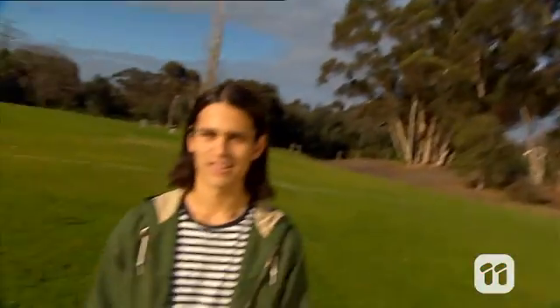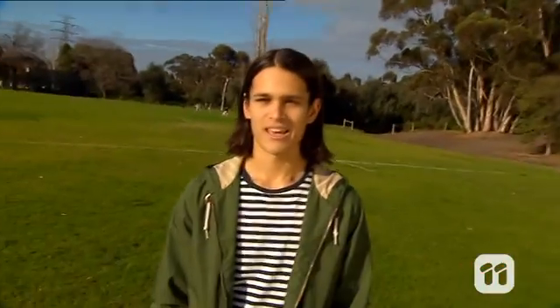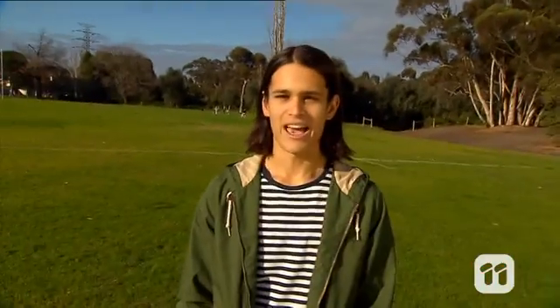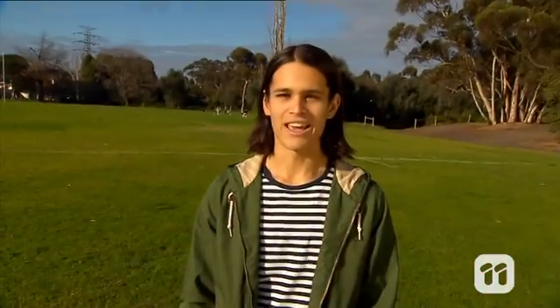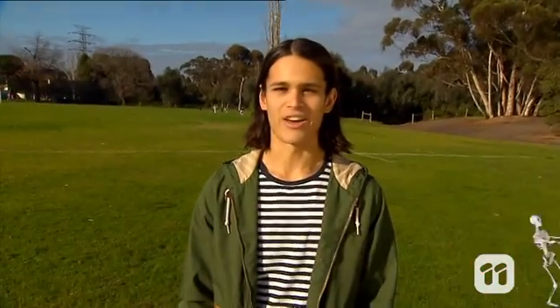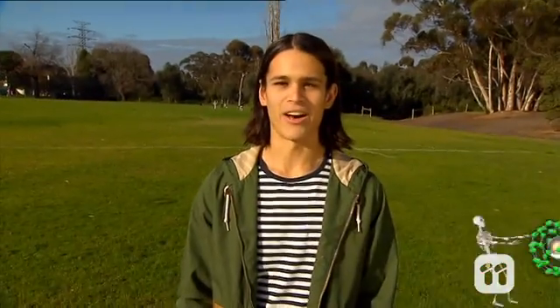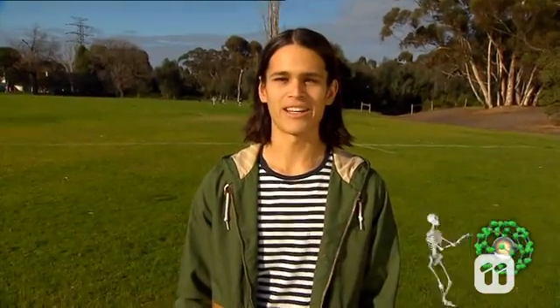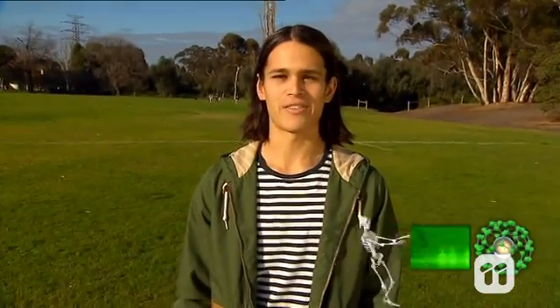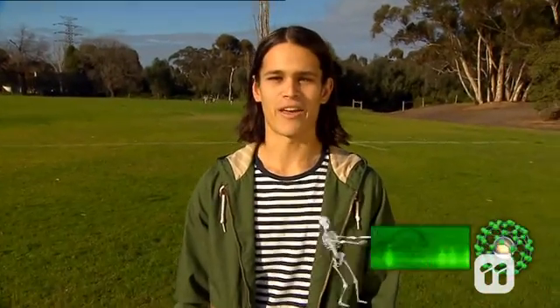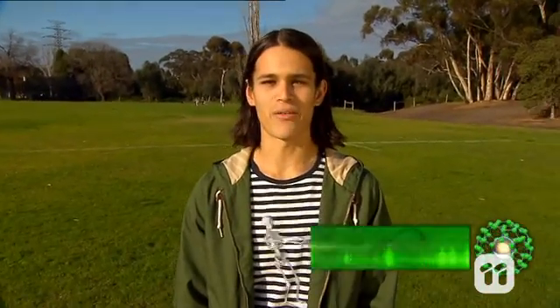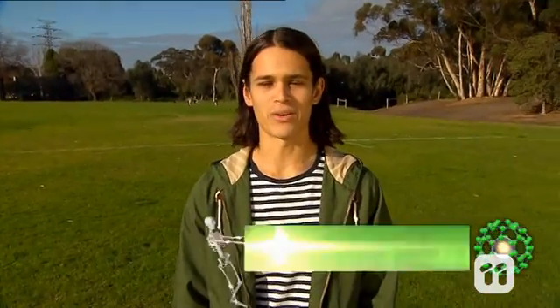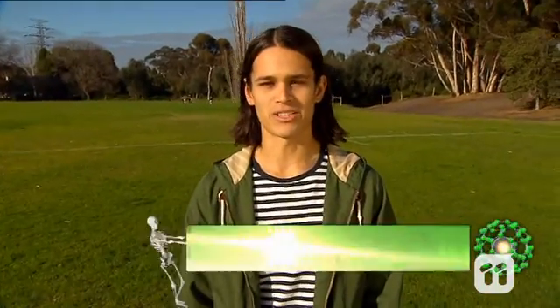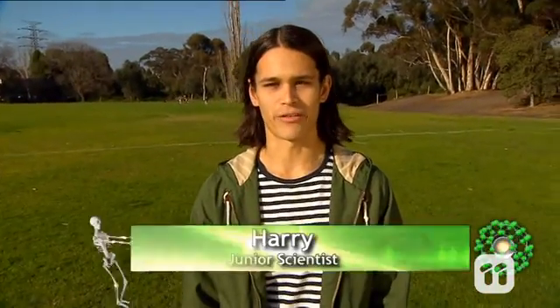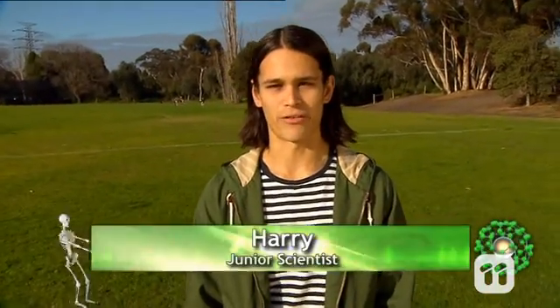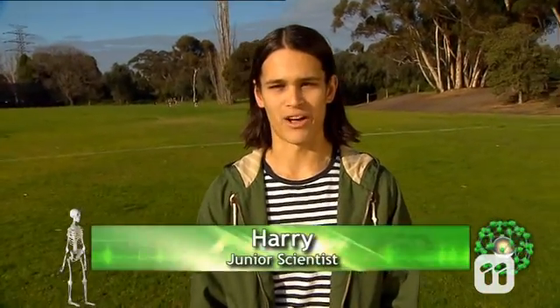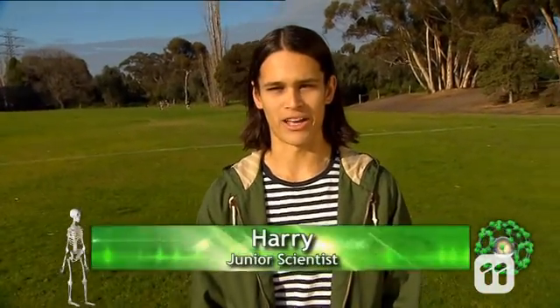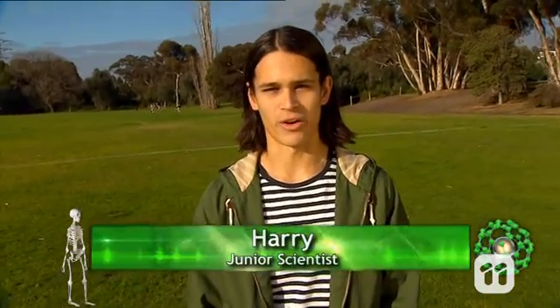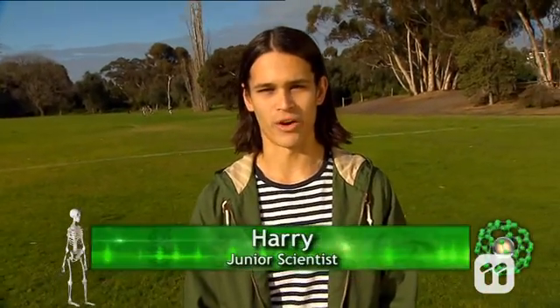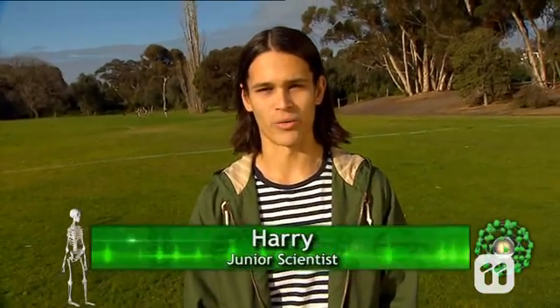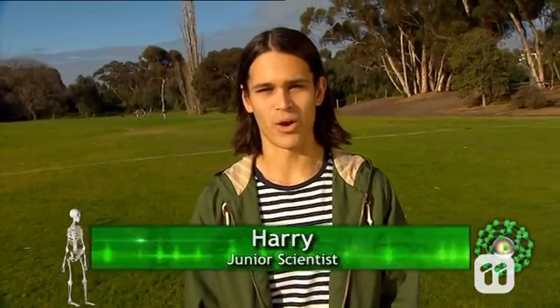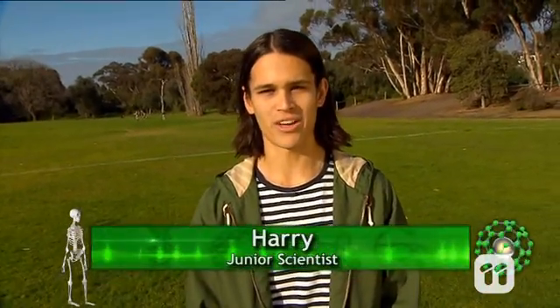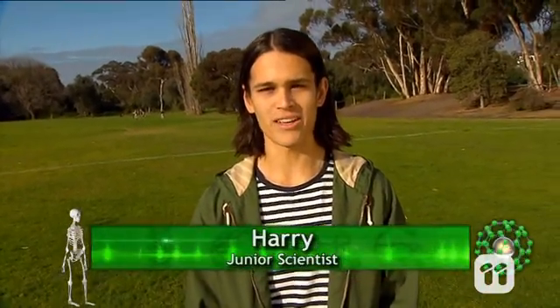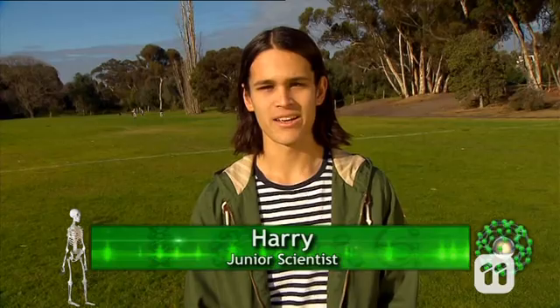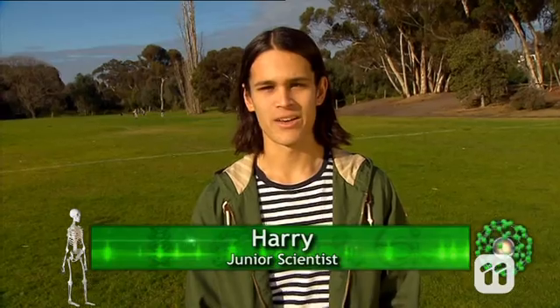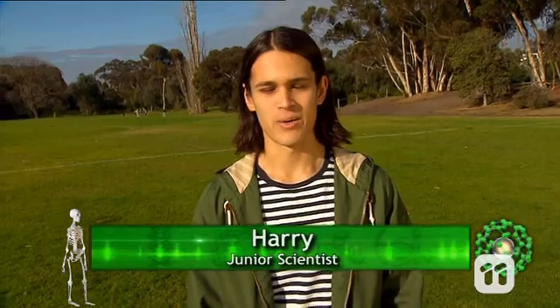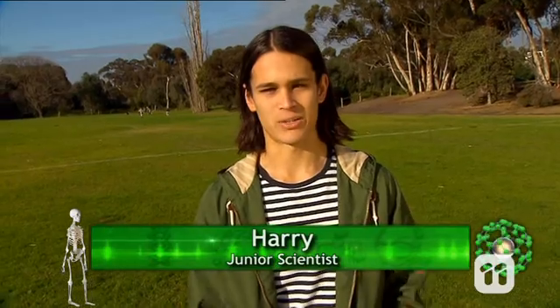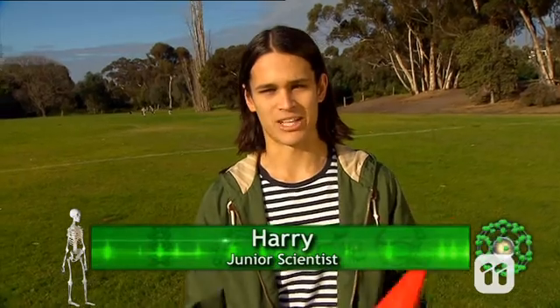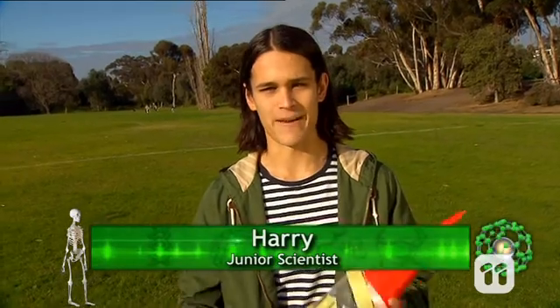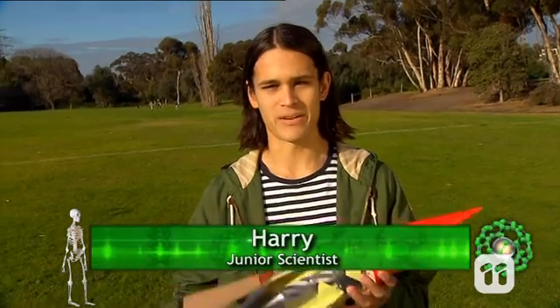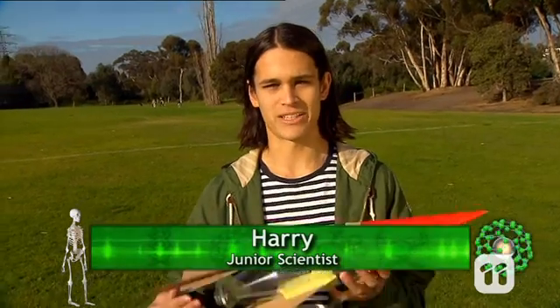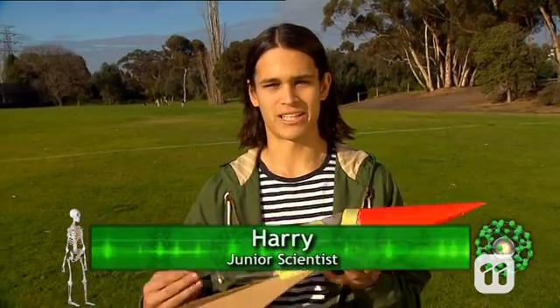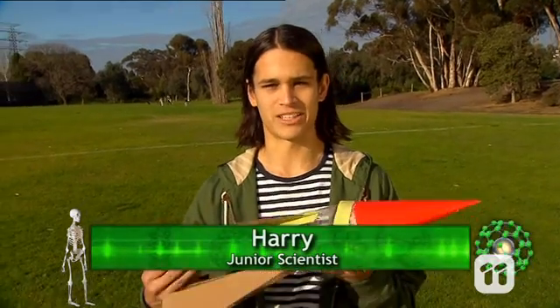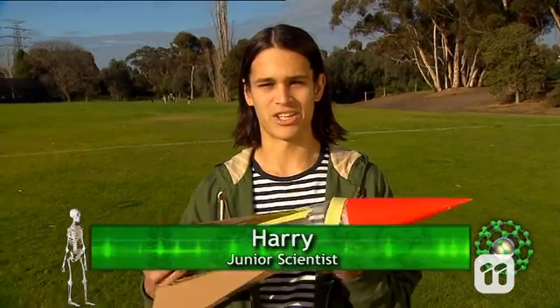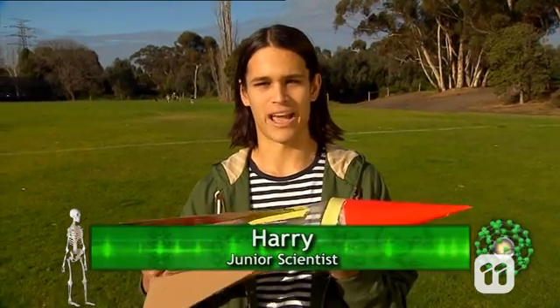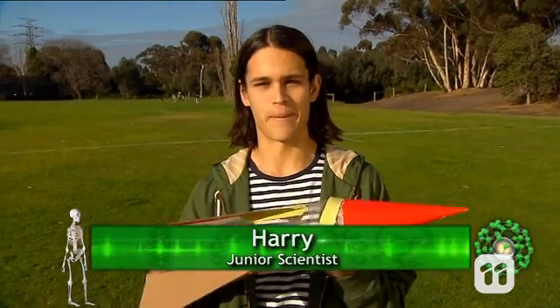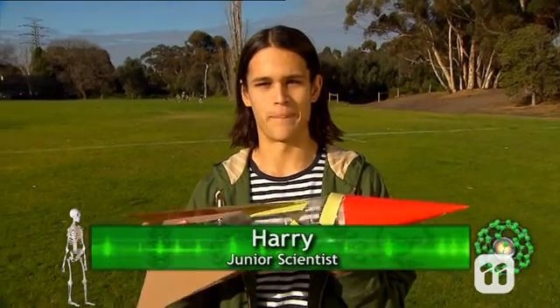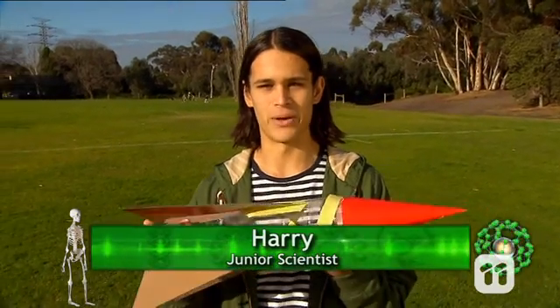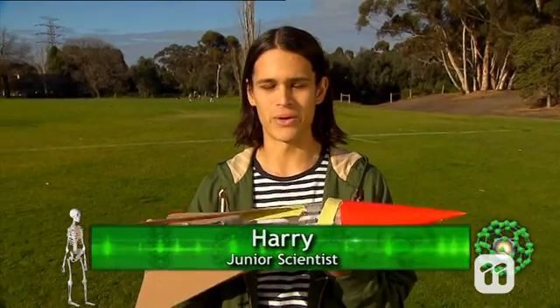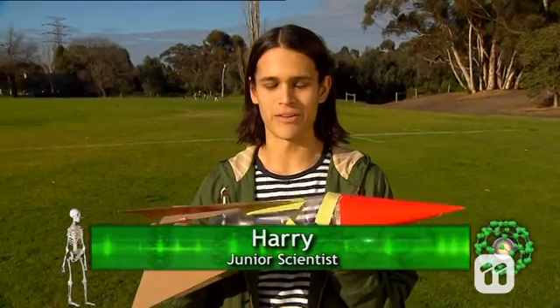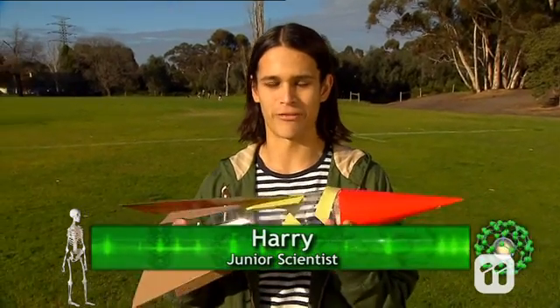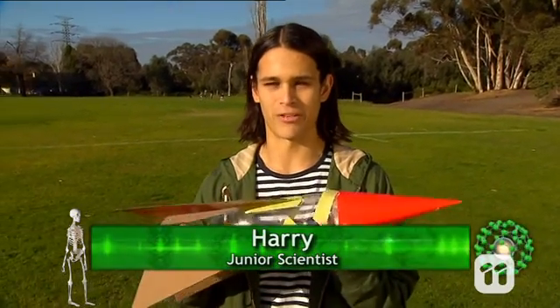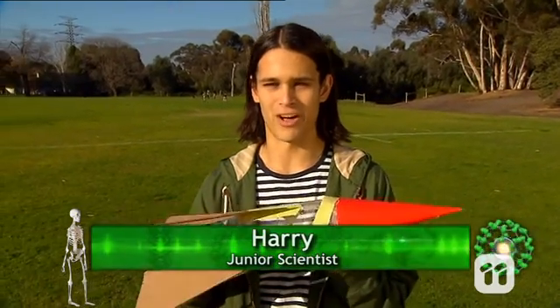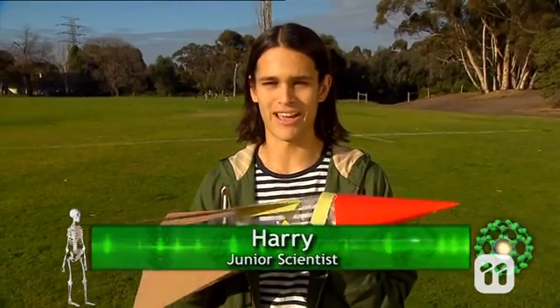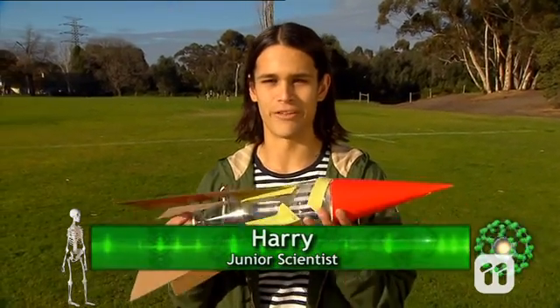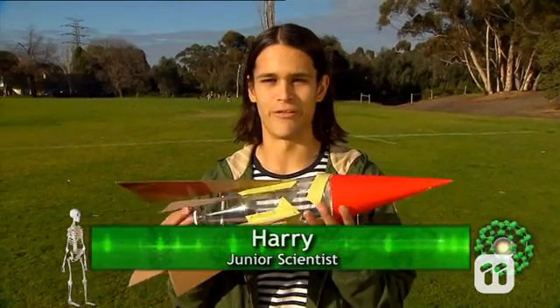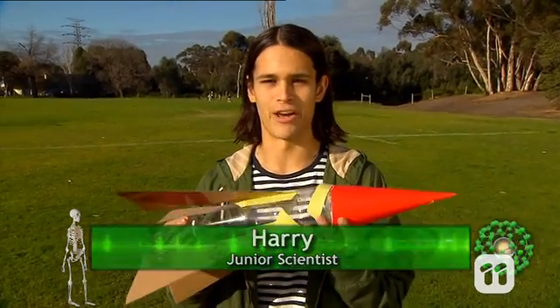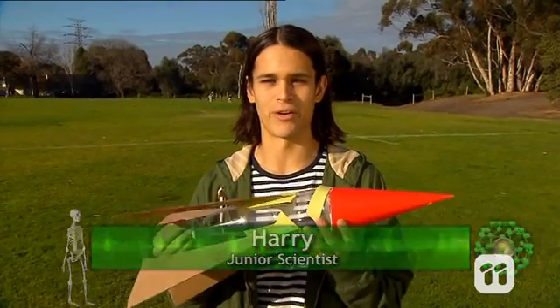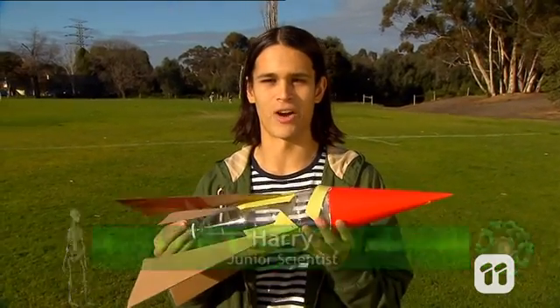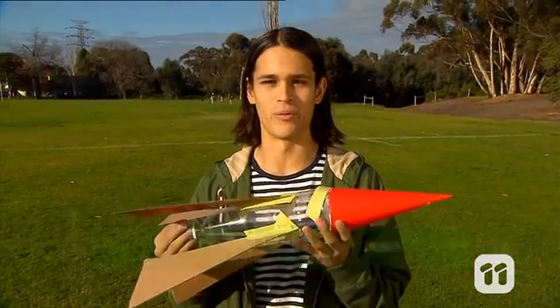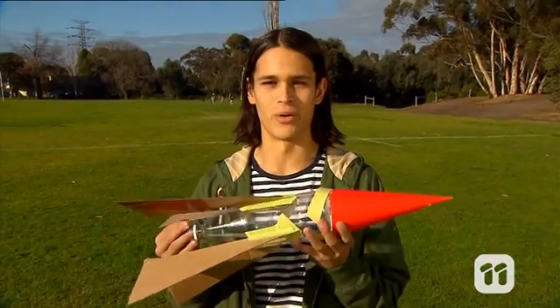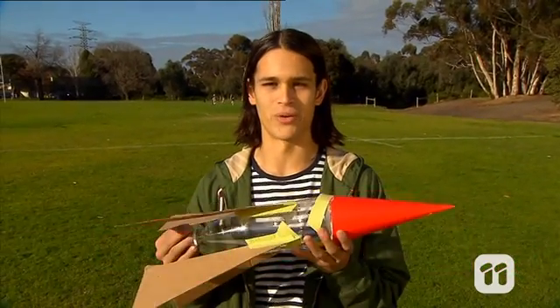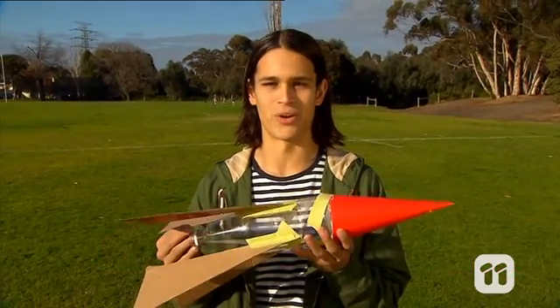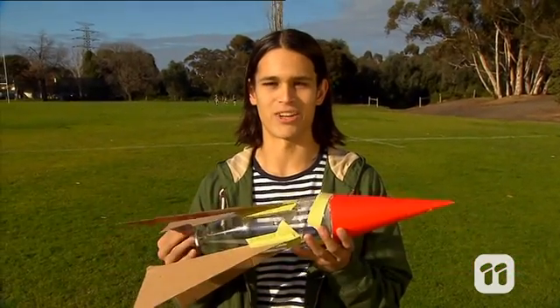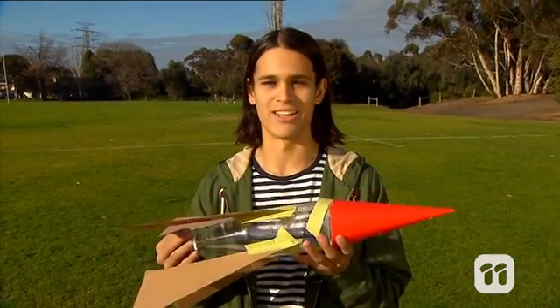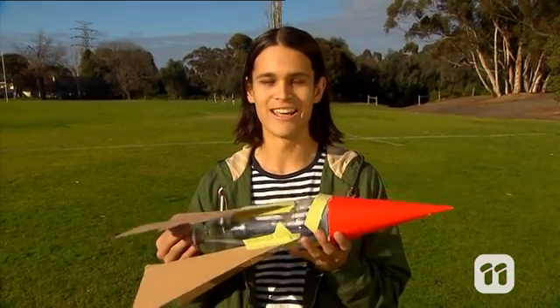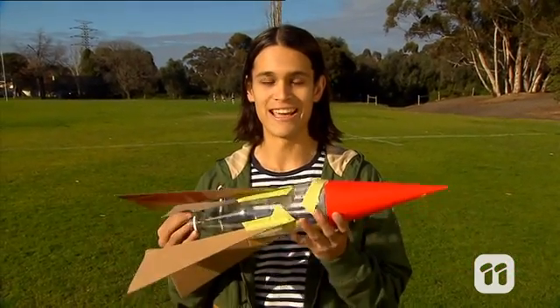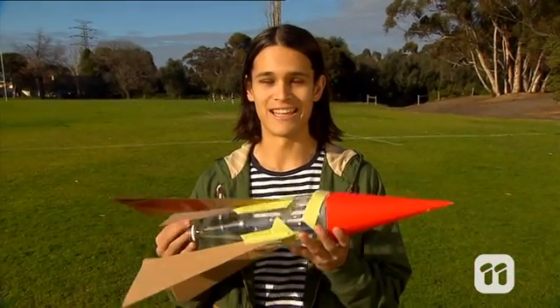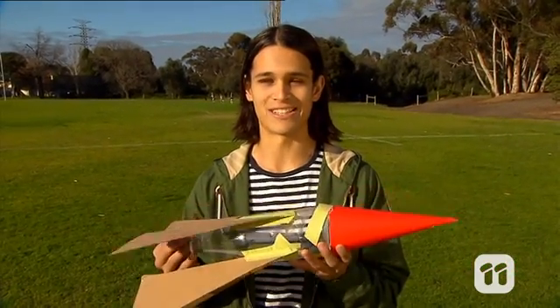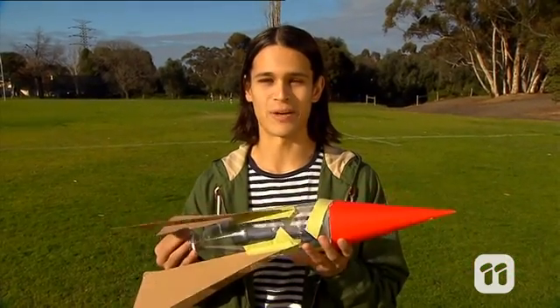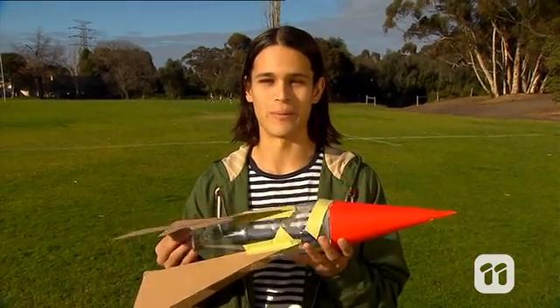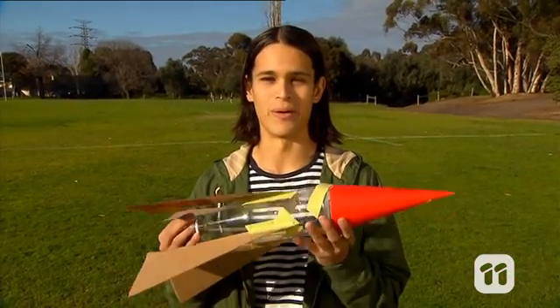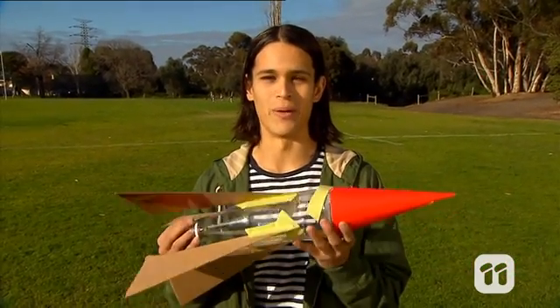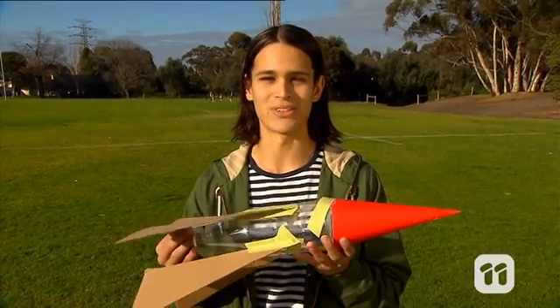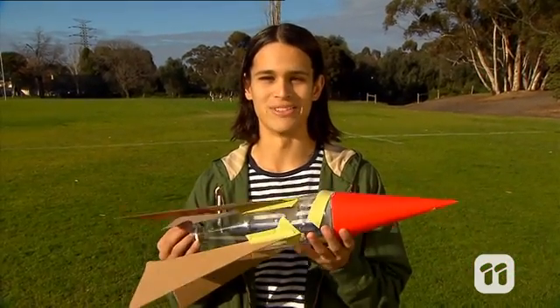Hey guys, if you ever wanted to fly your own rocket, today I'm going to teach you how to build and fly your very own water rocket. This is going to be awesome.